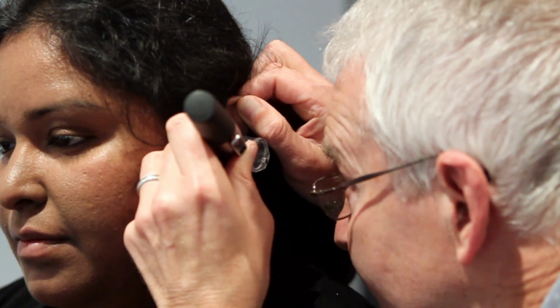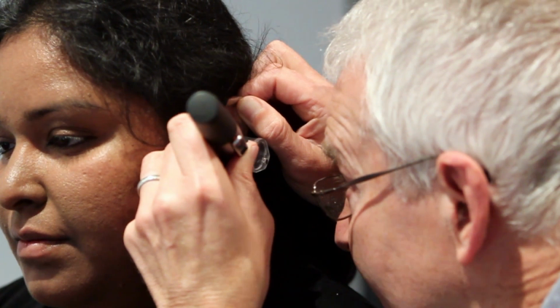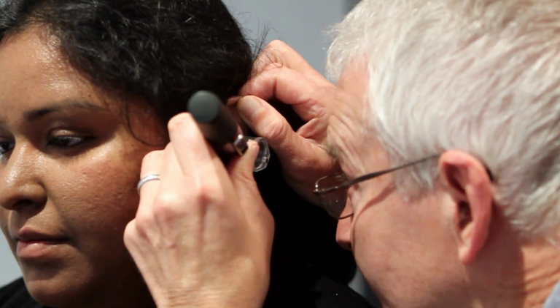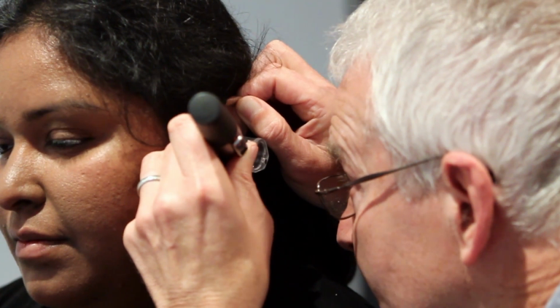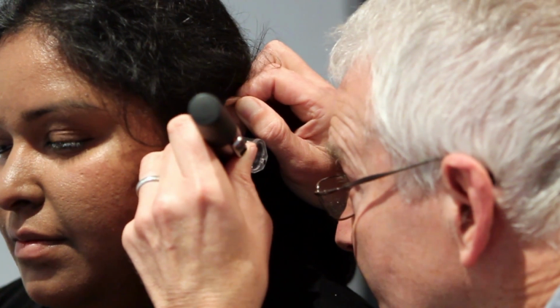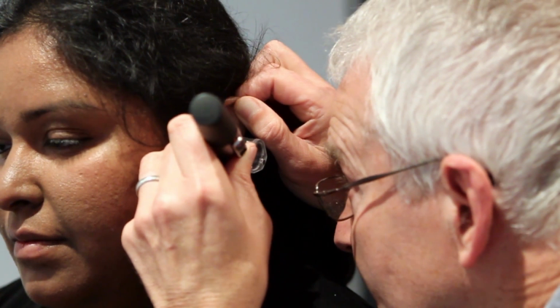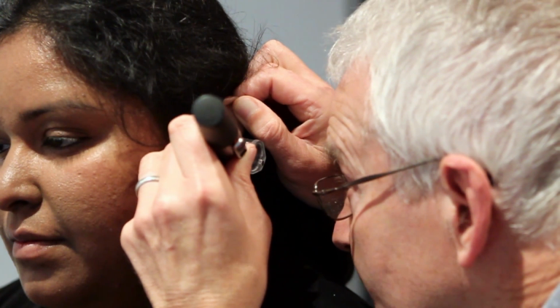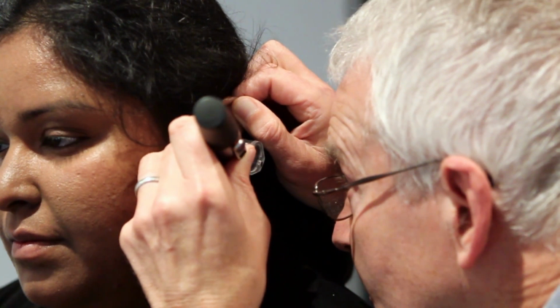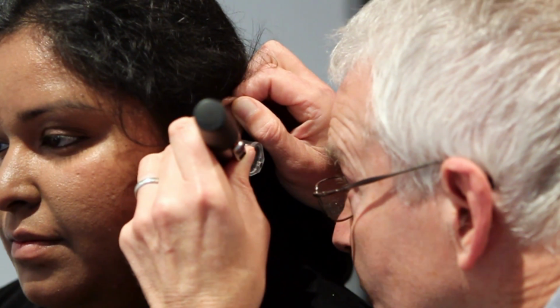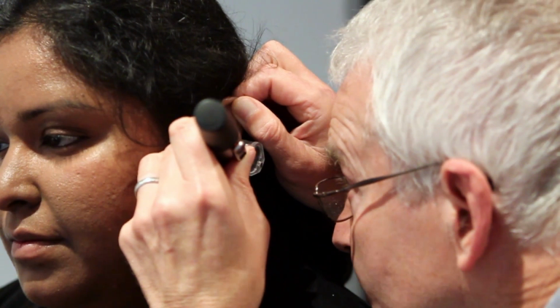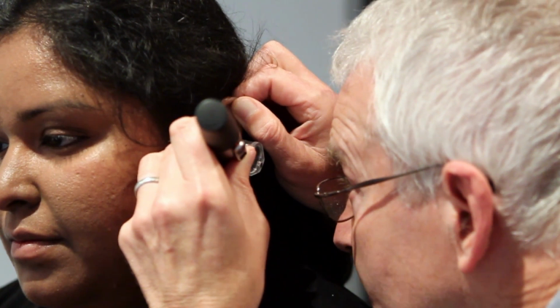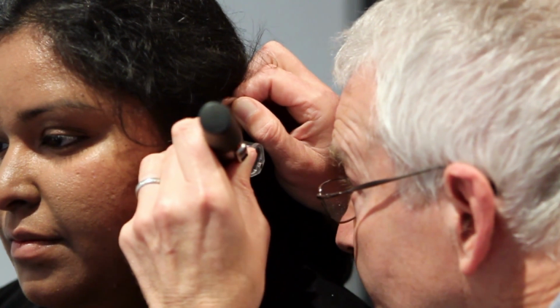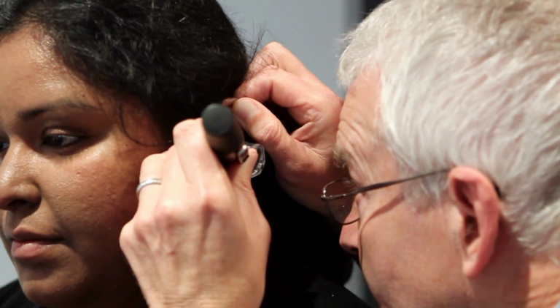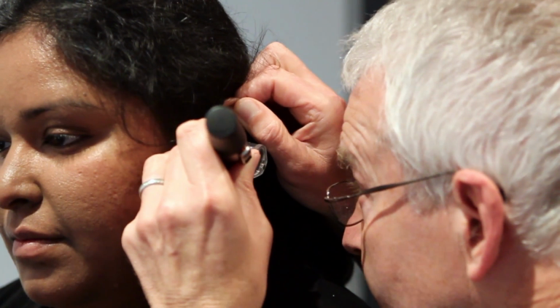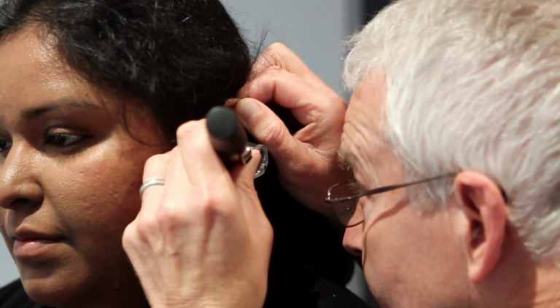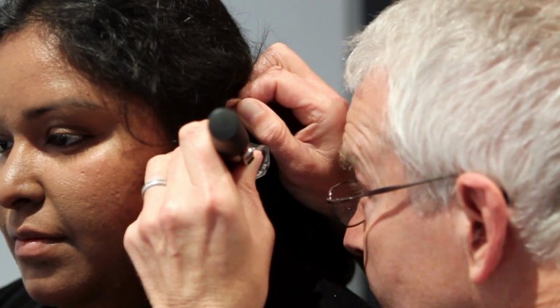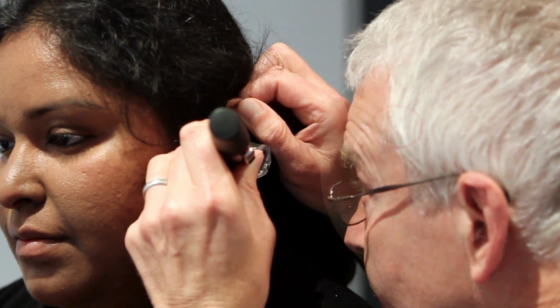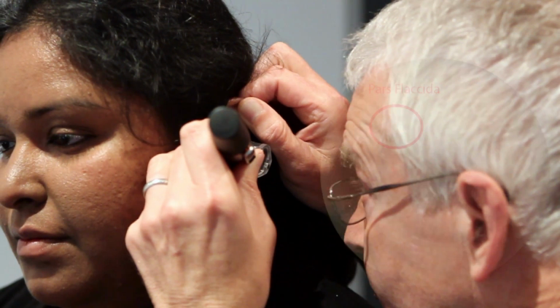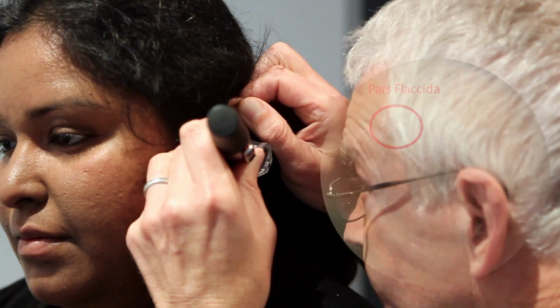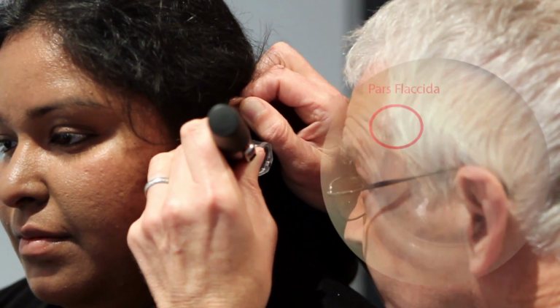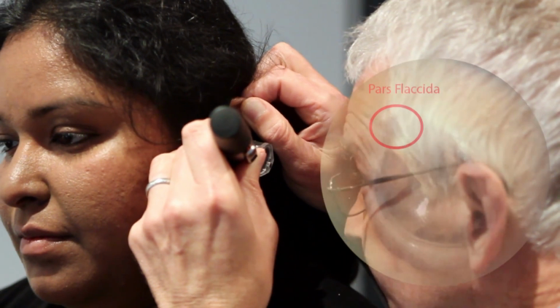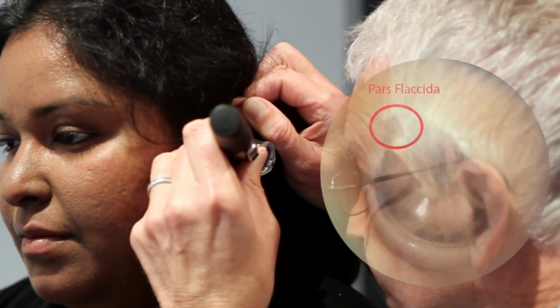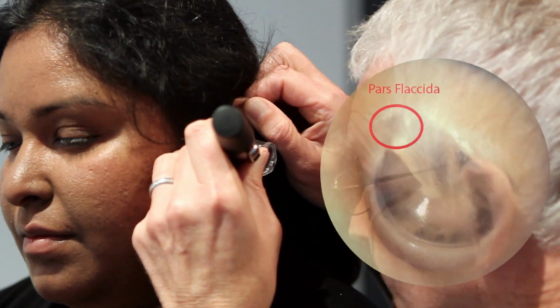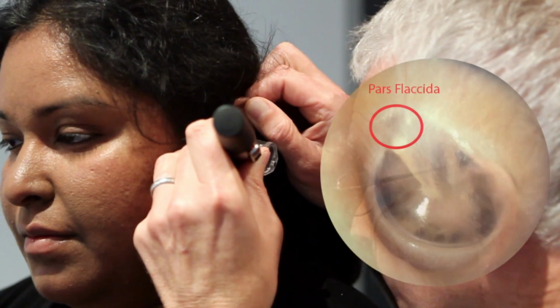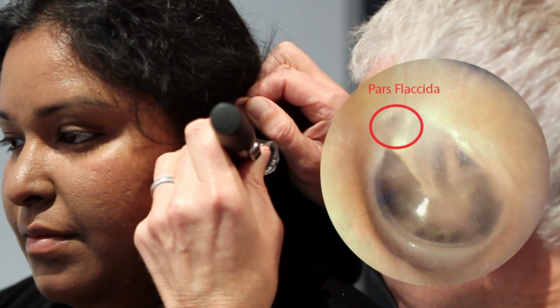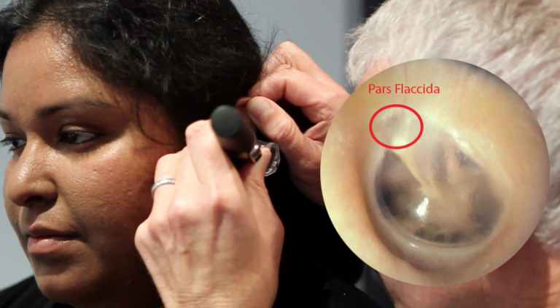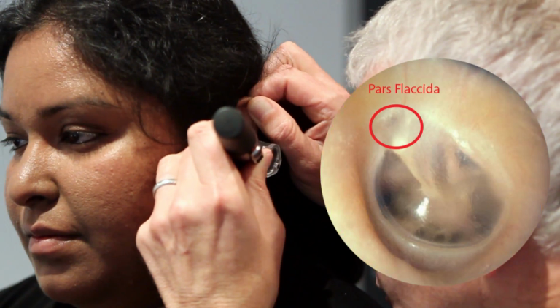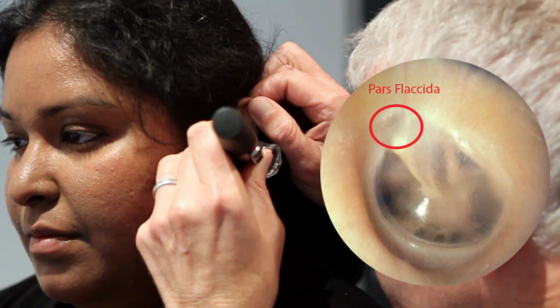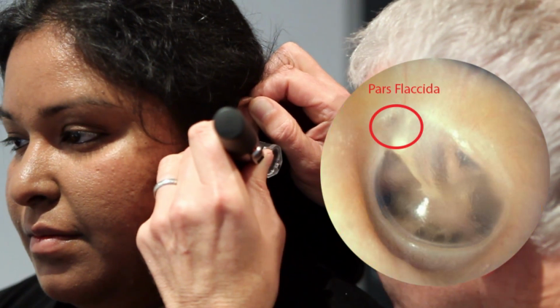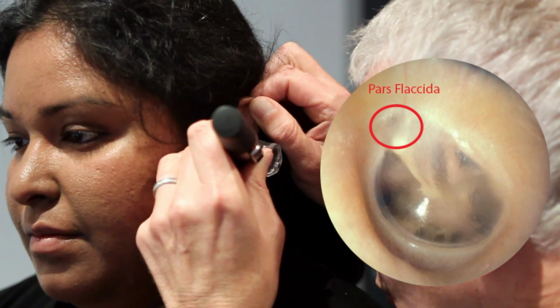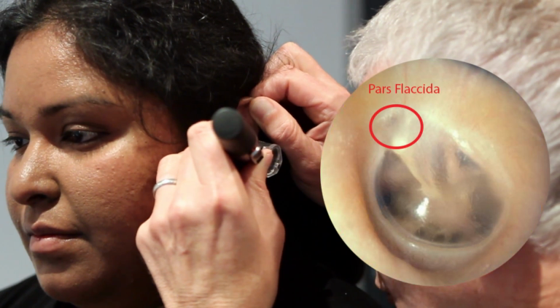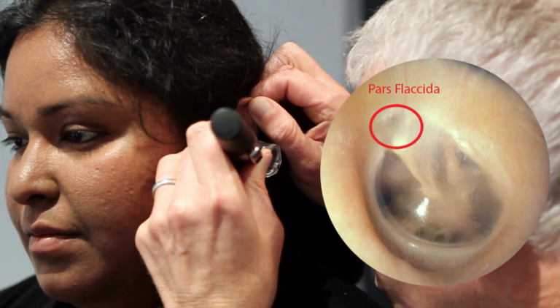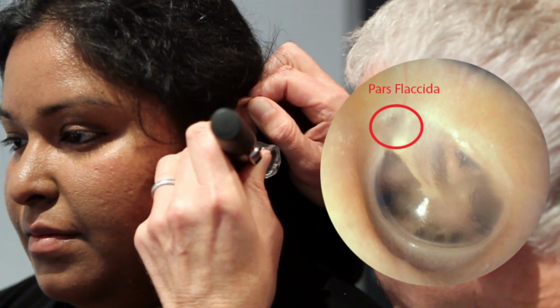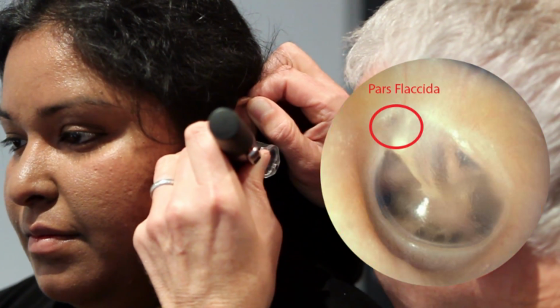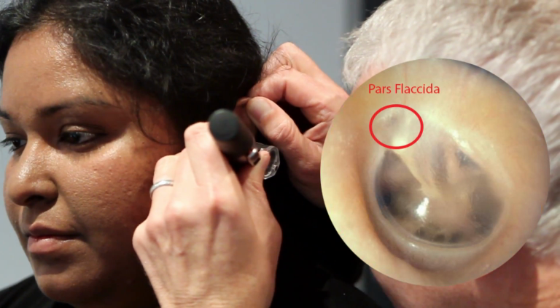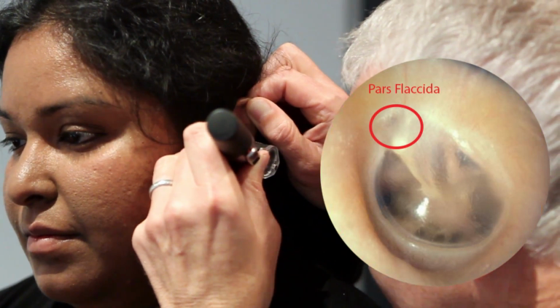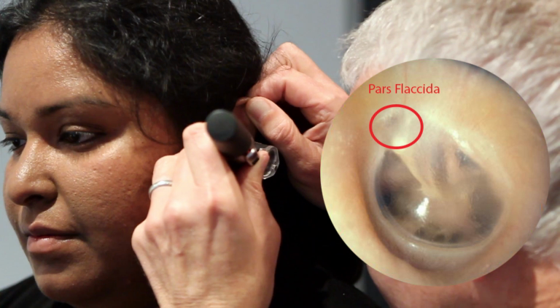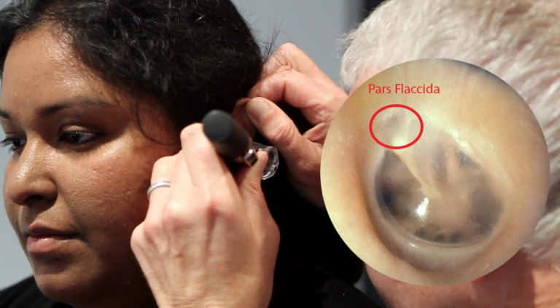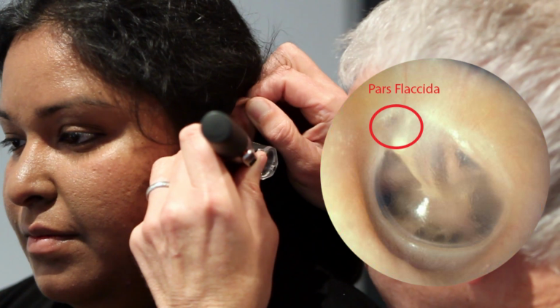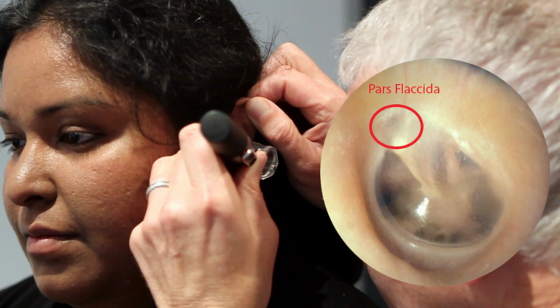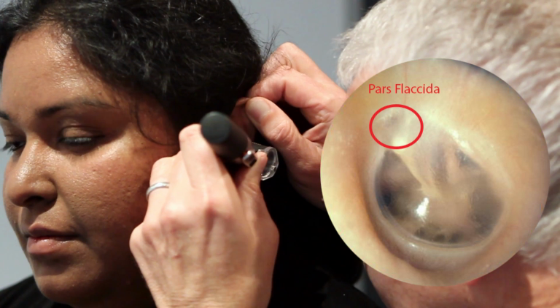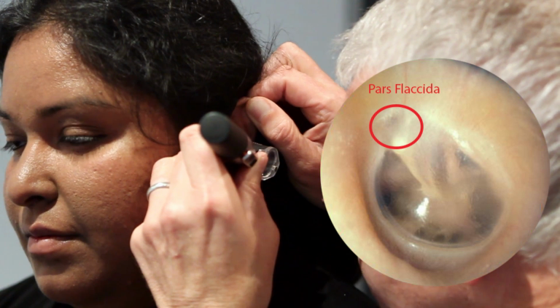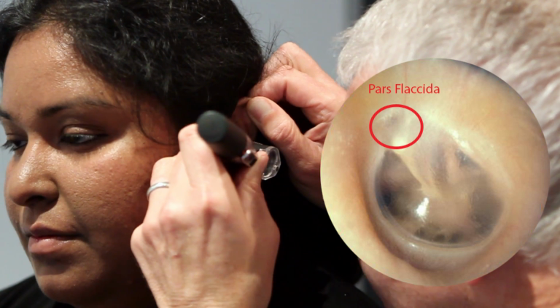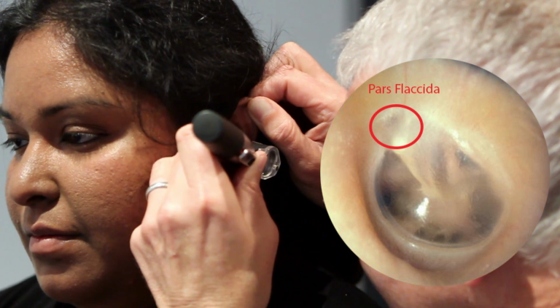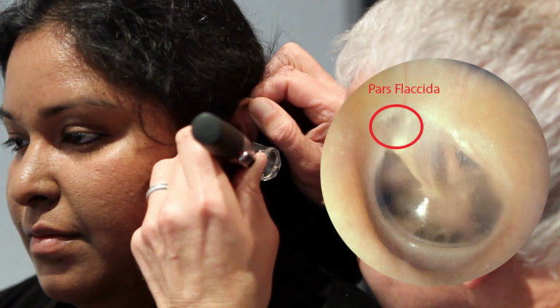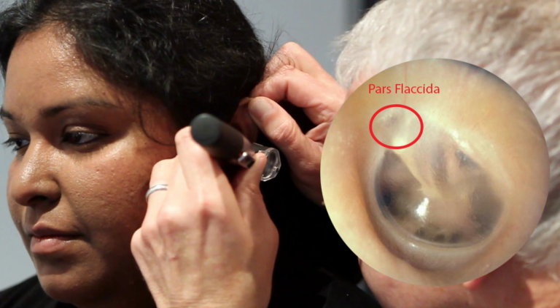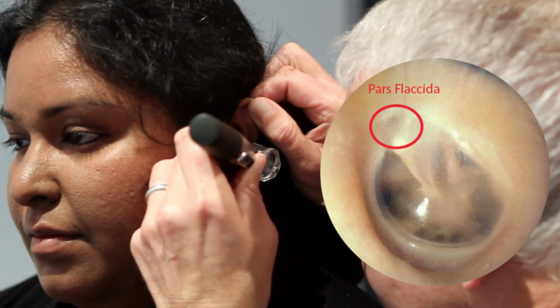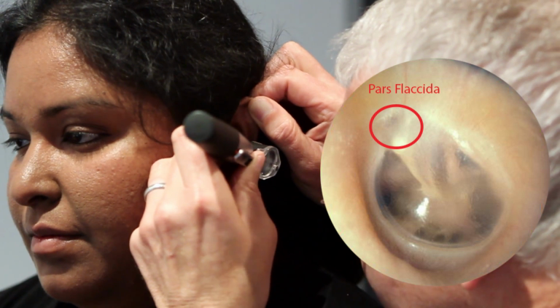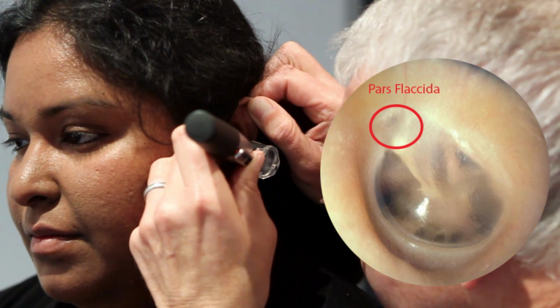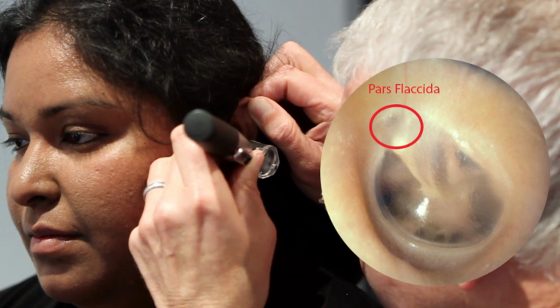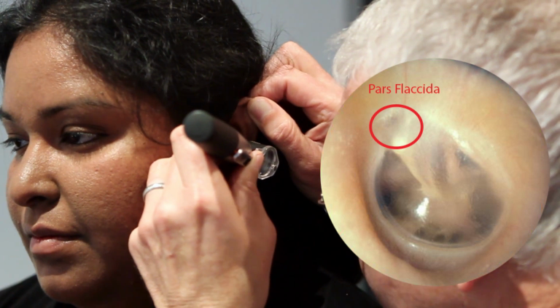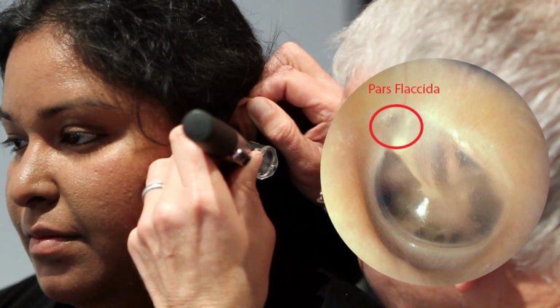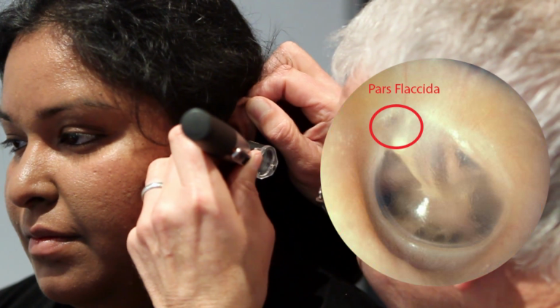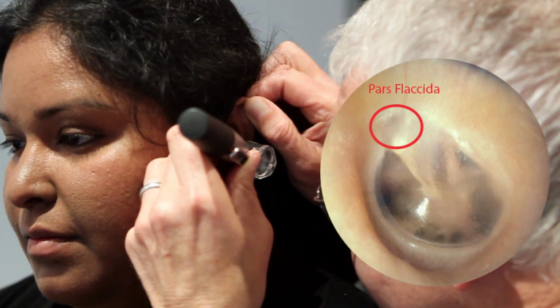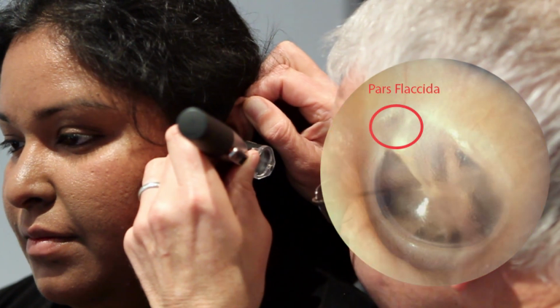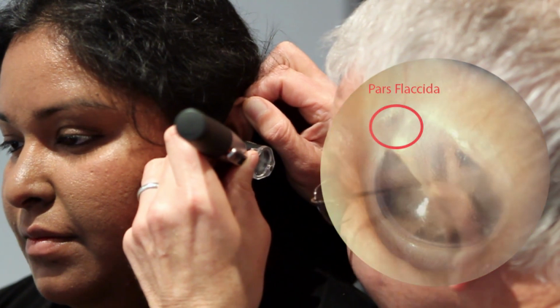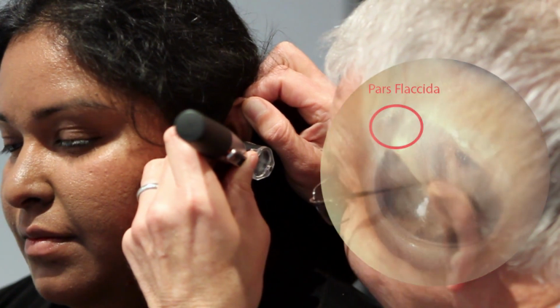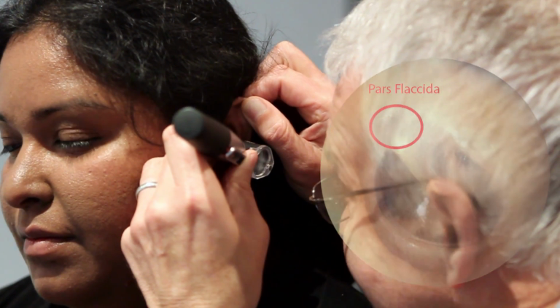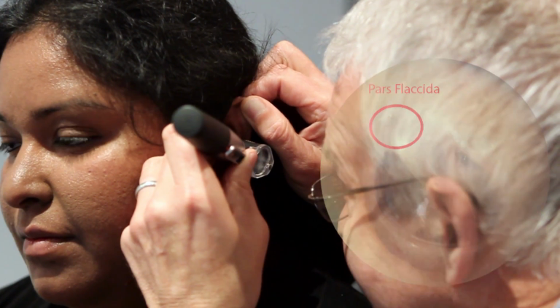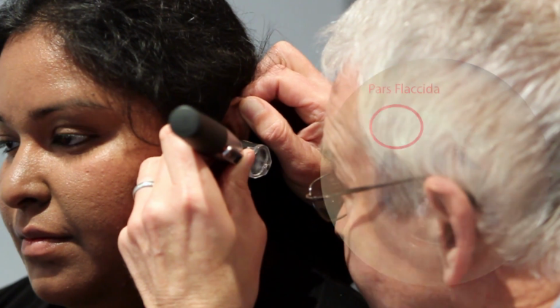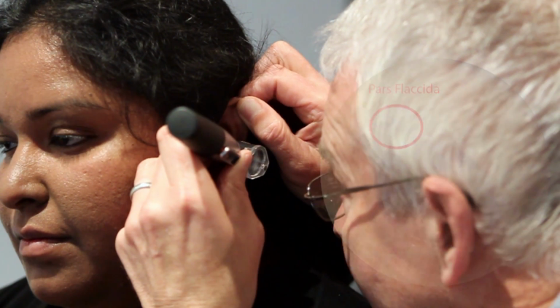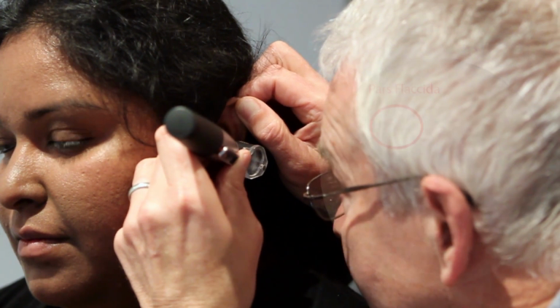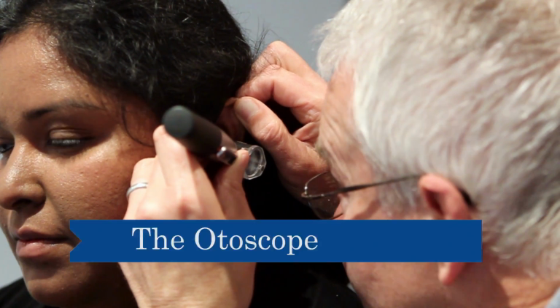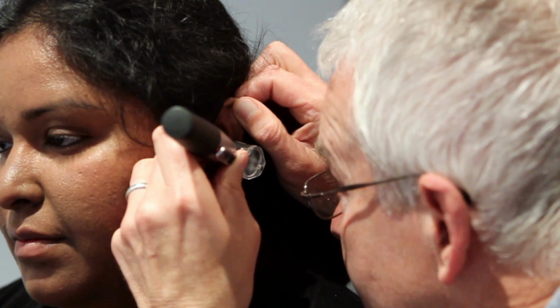Then keep going, looking all the way around in the pars placida and in the attic region.